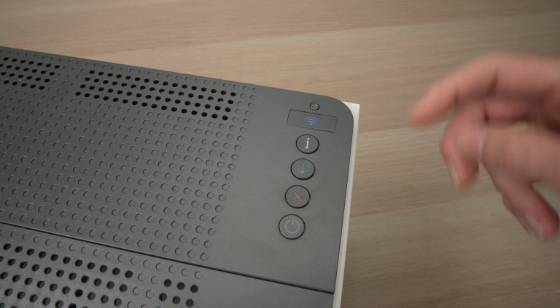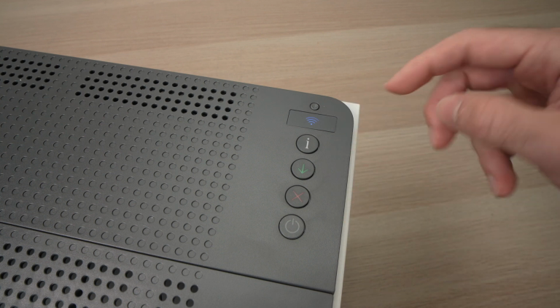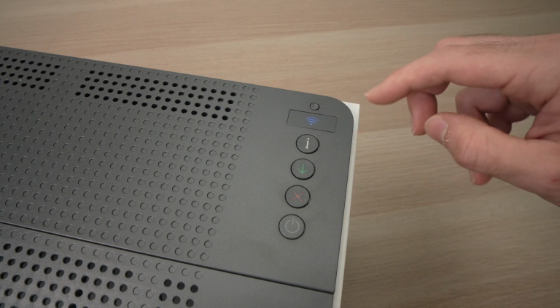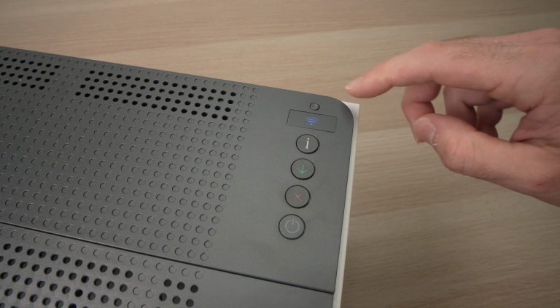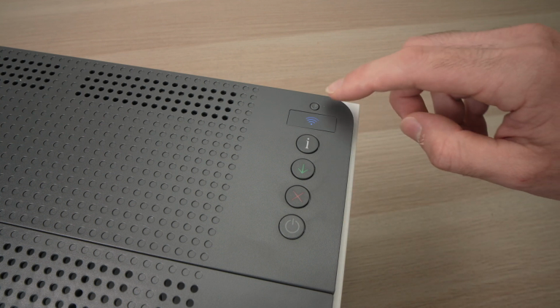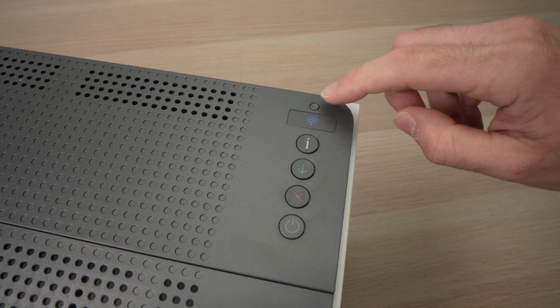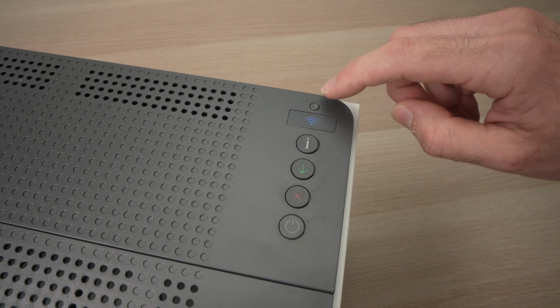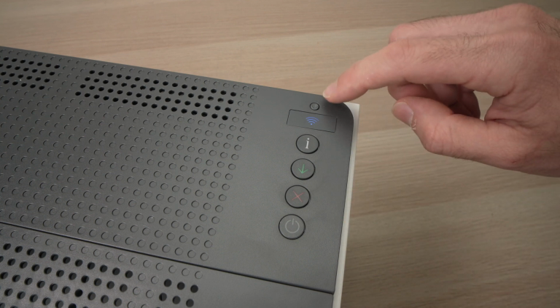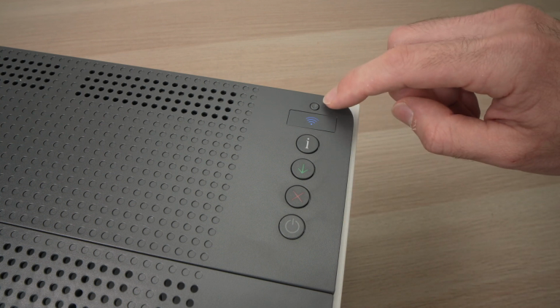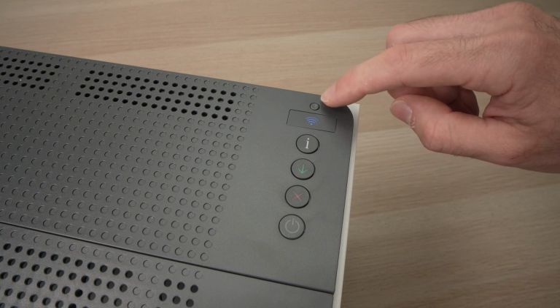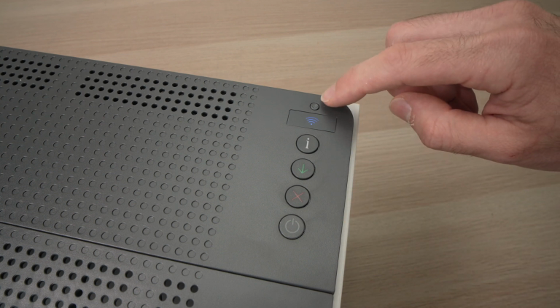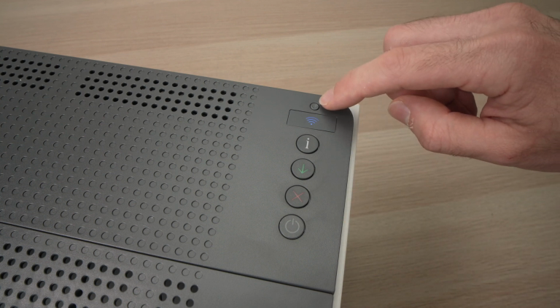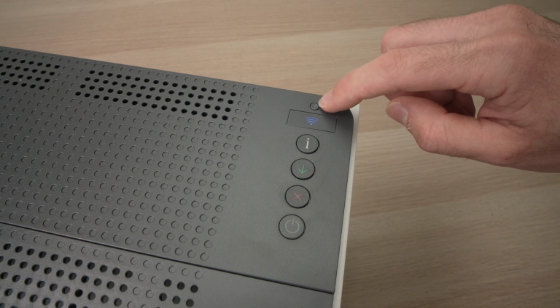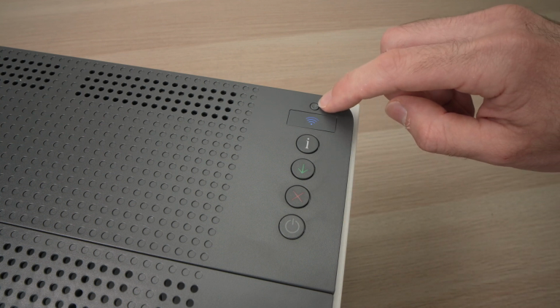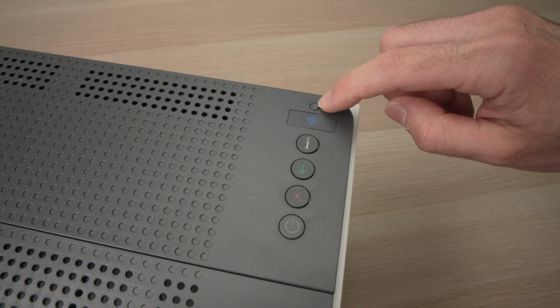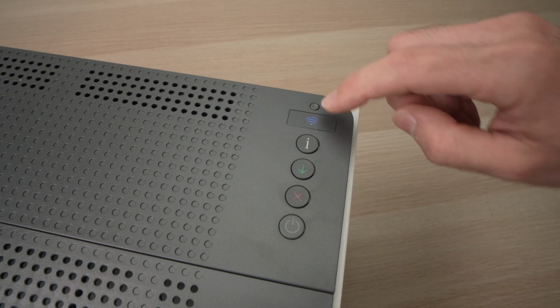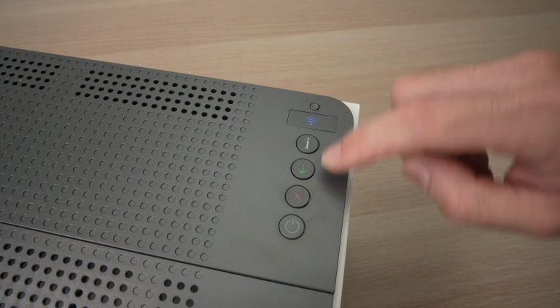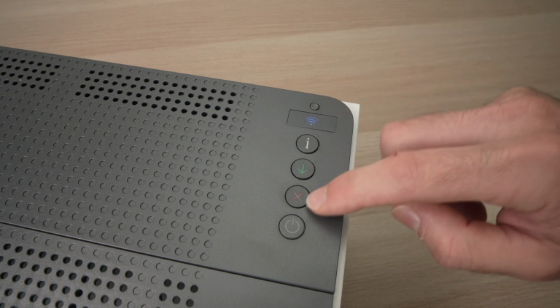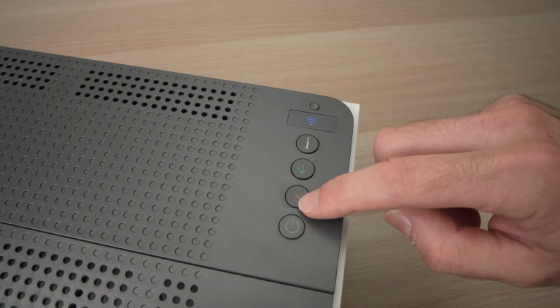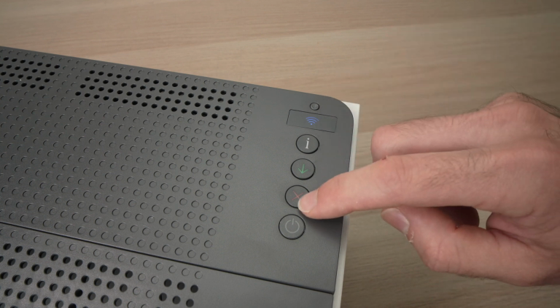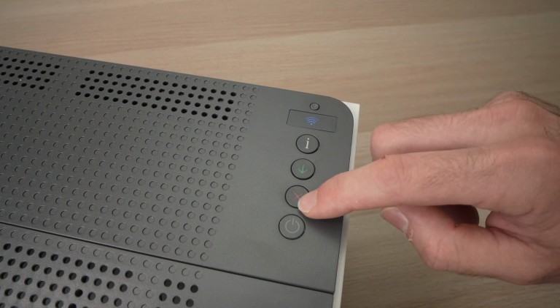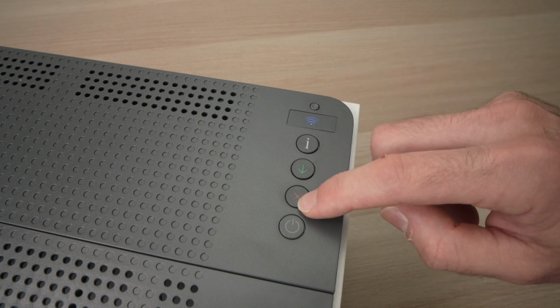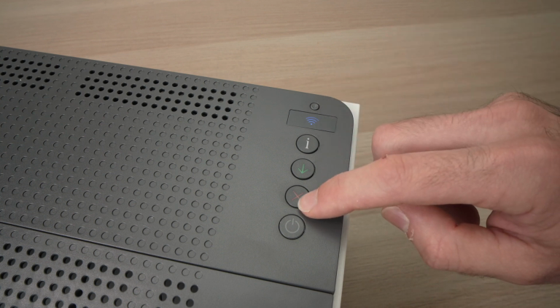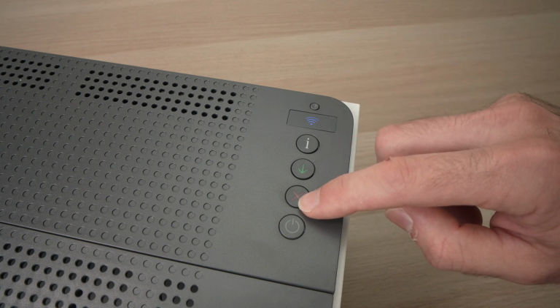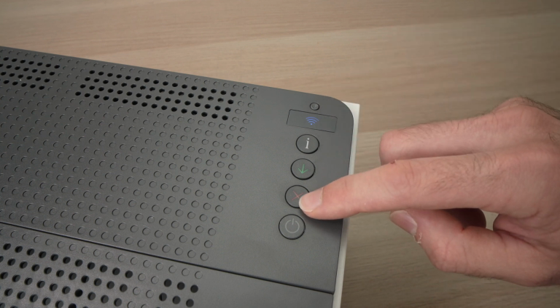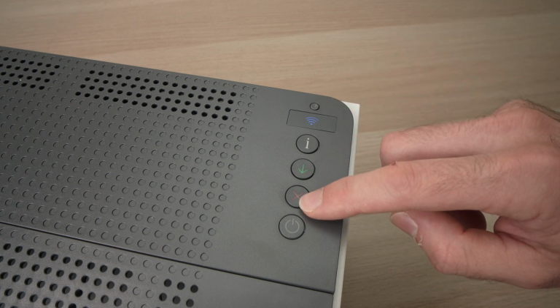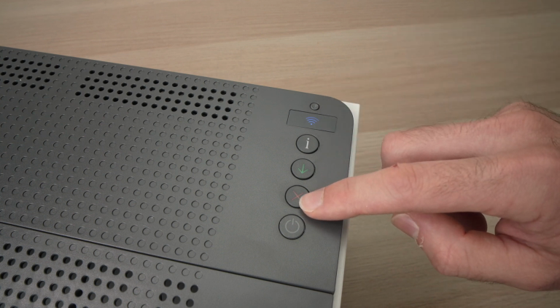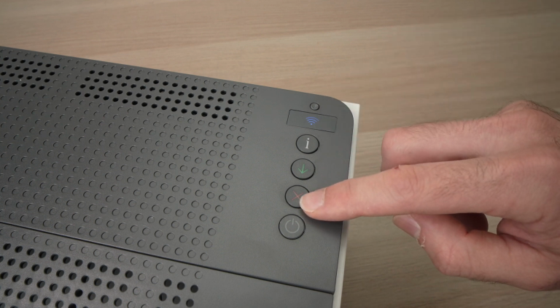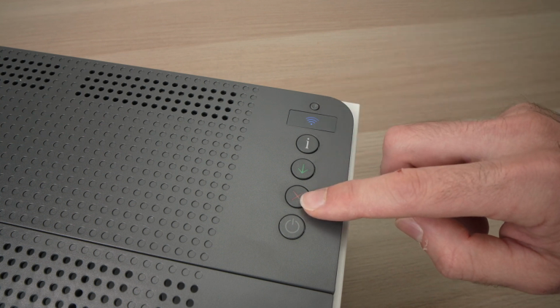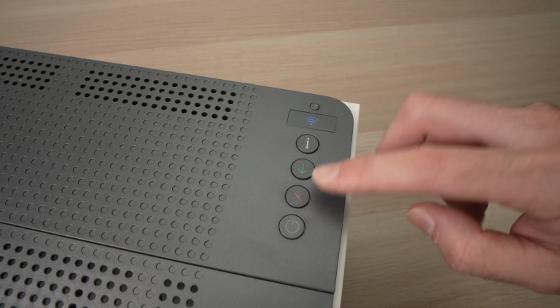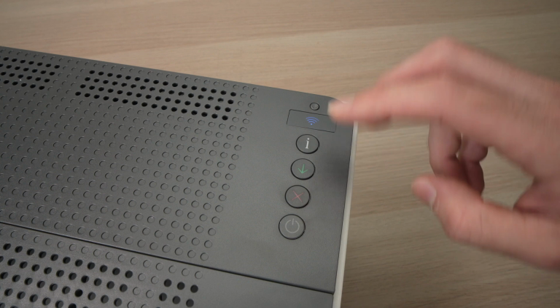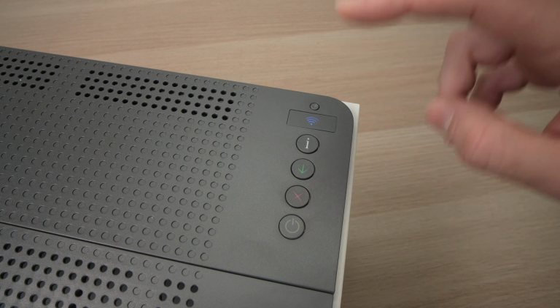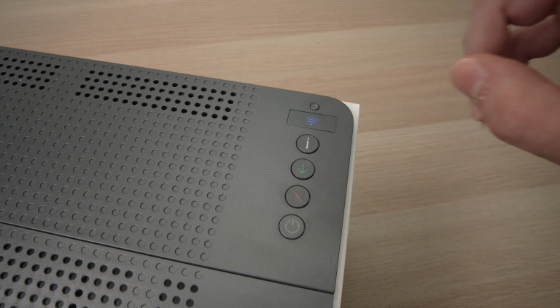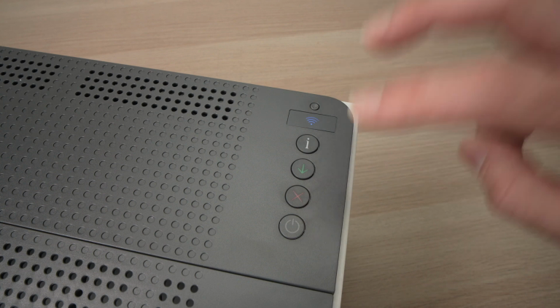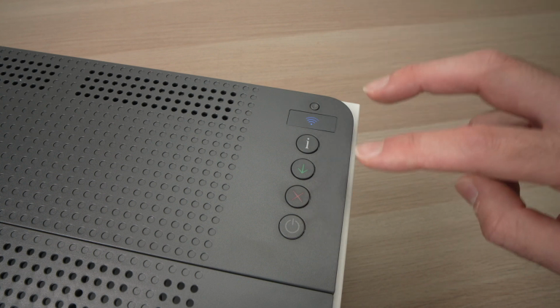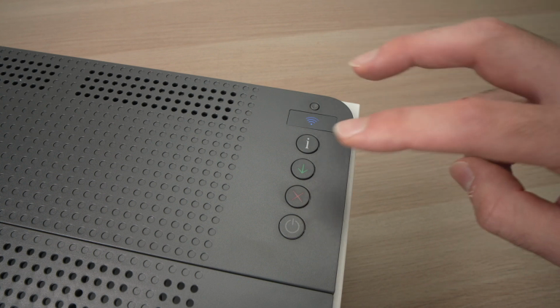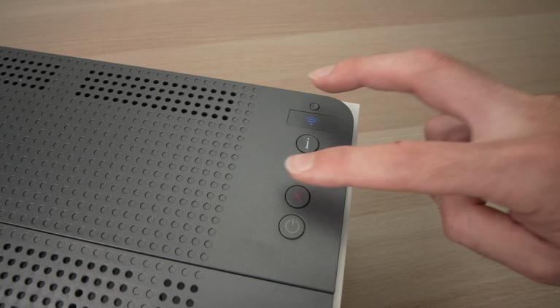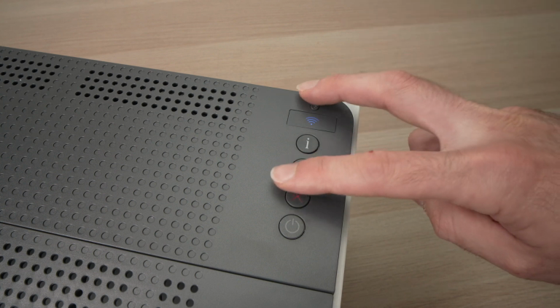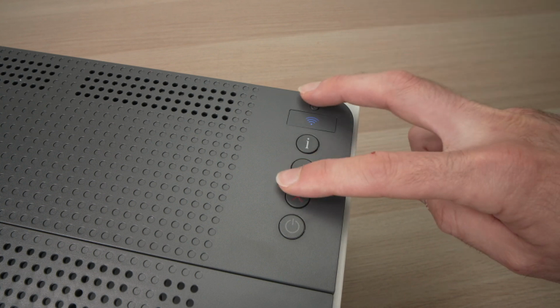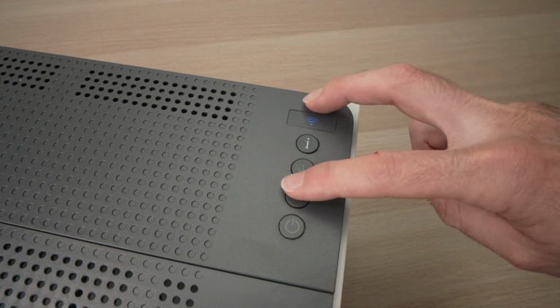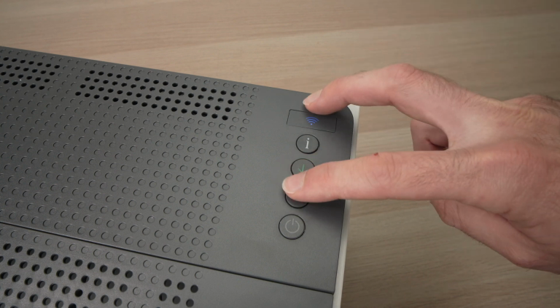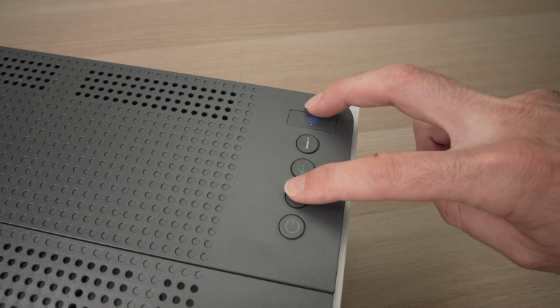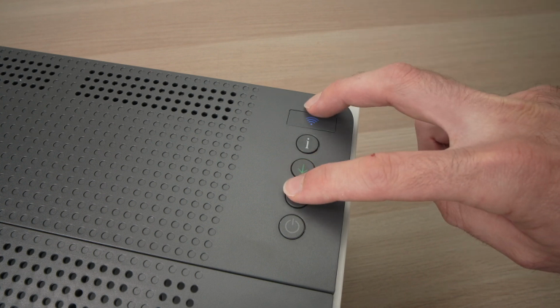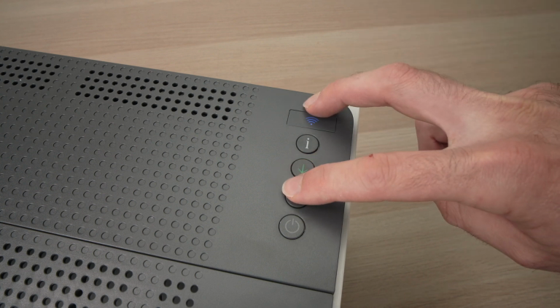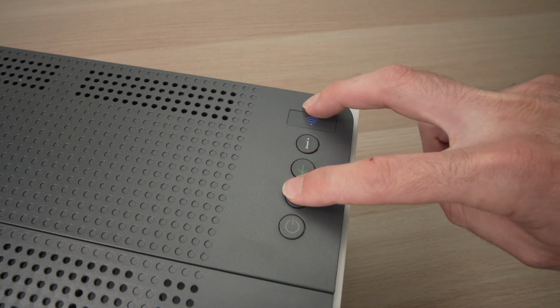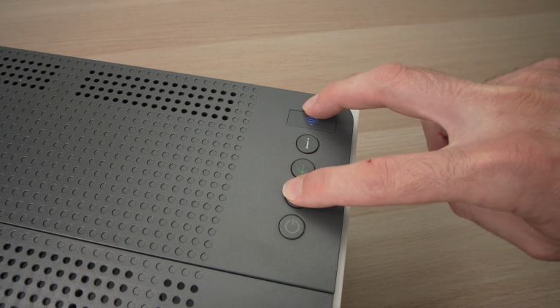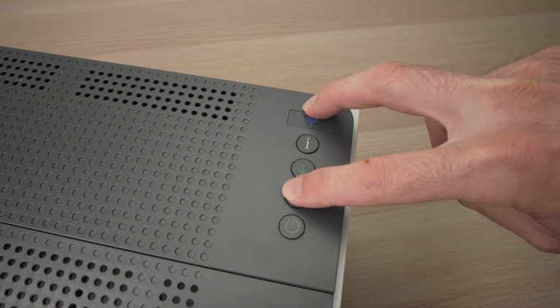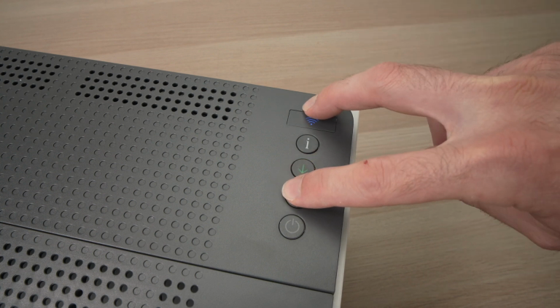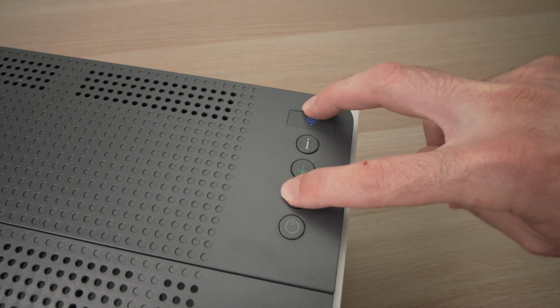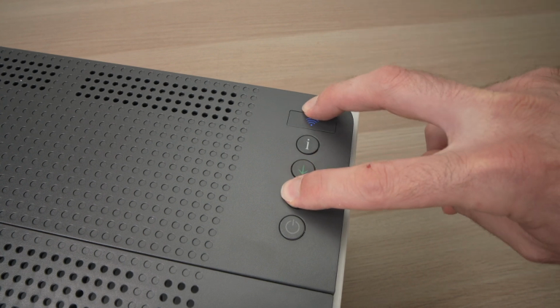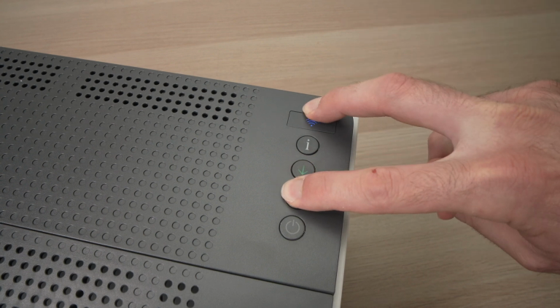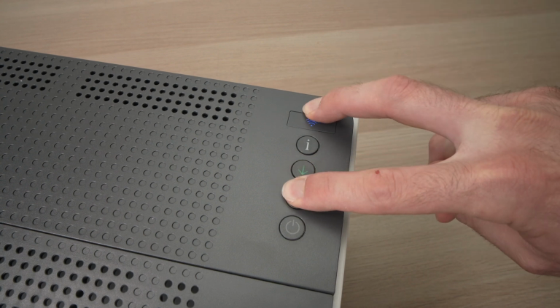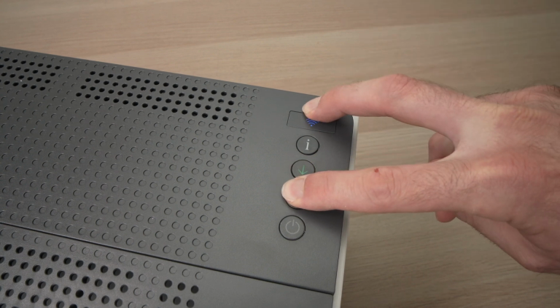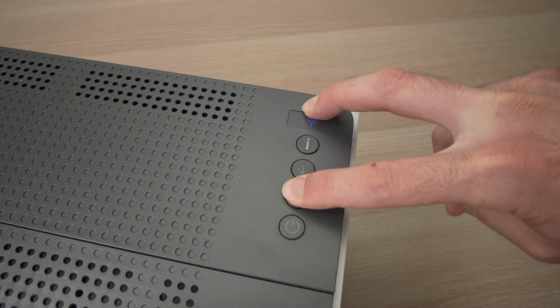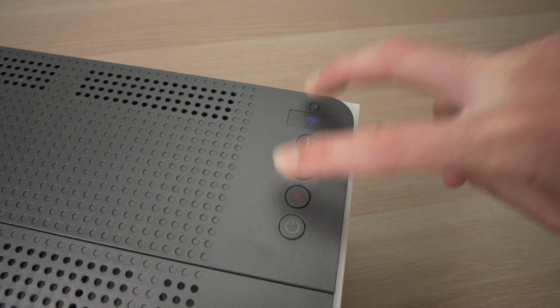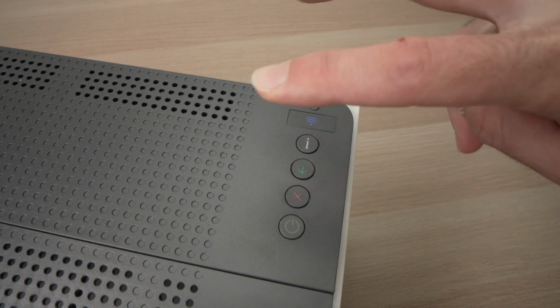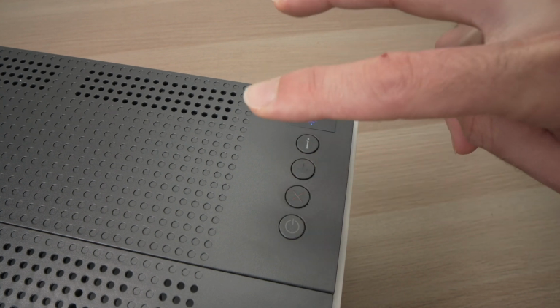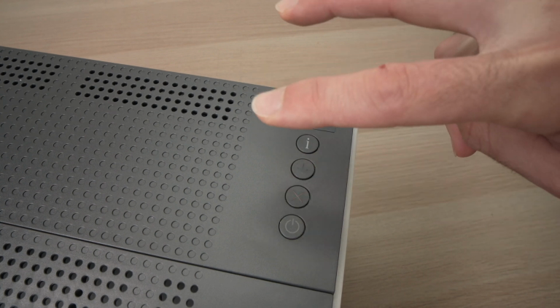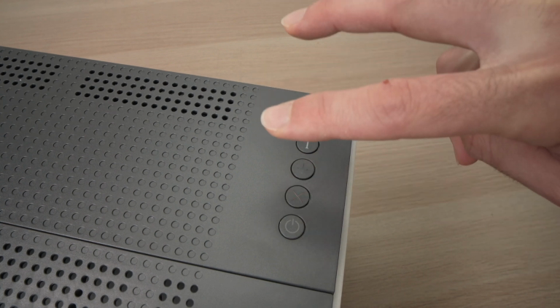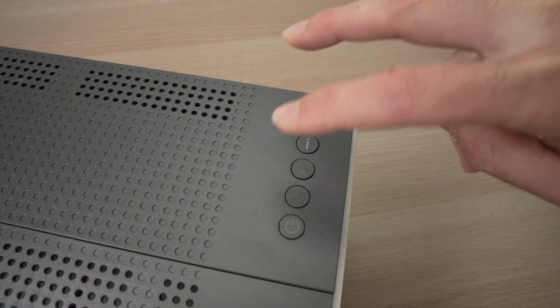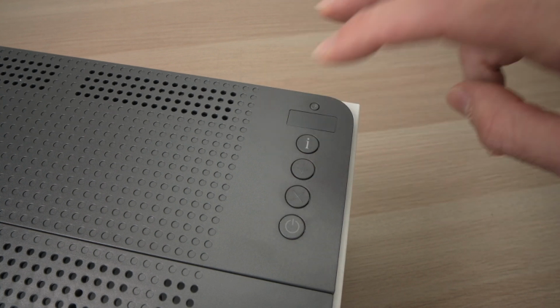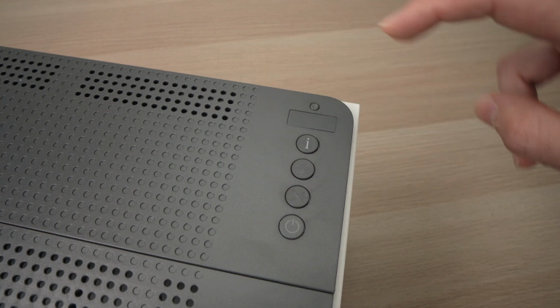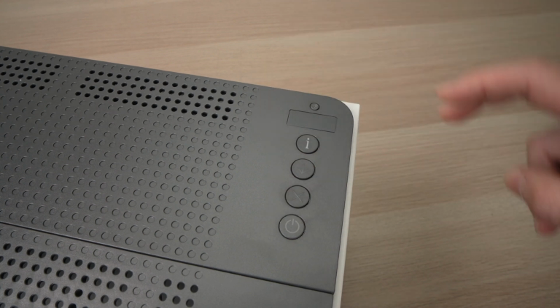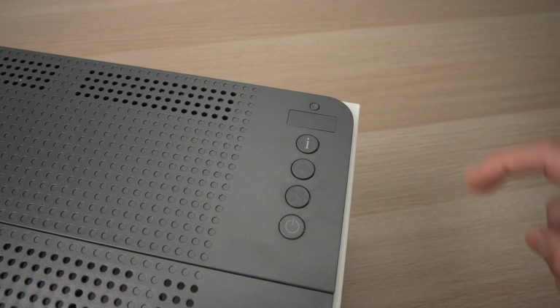Next step is to press this Wi-Fi button and the X button once together like this.